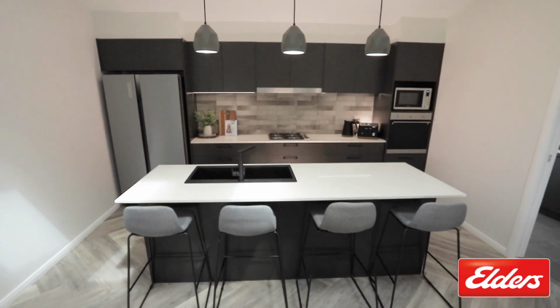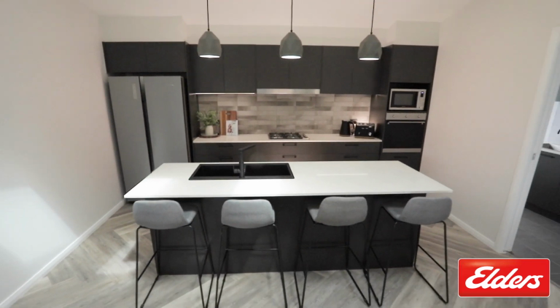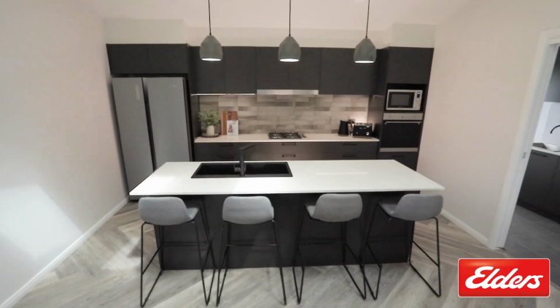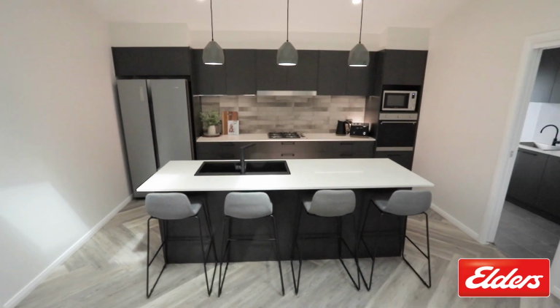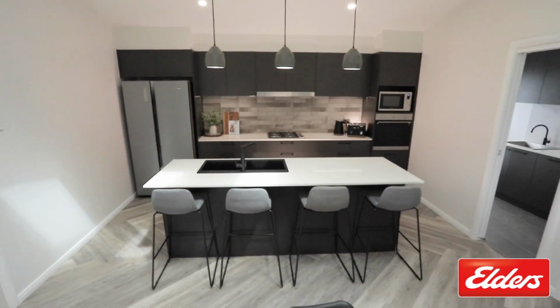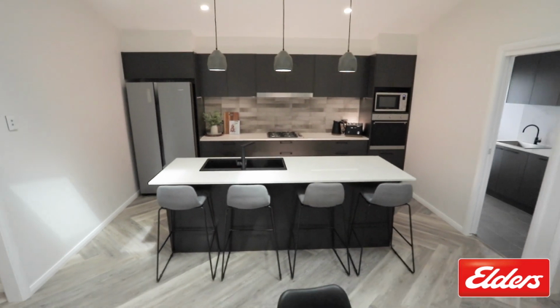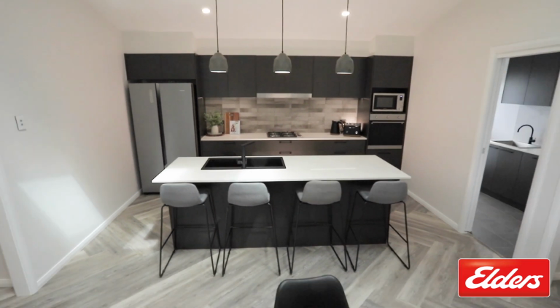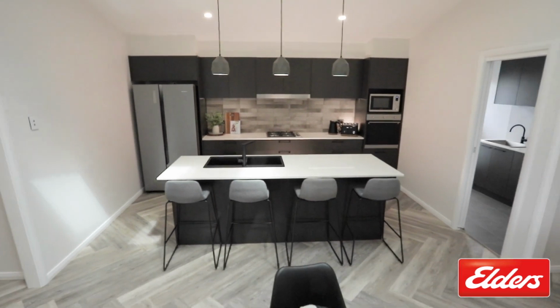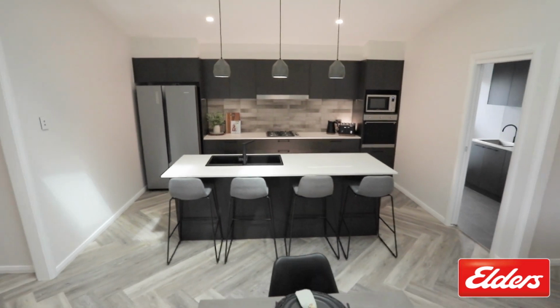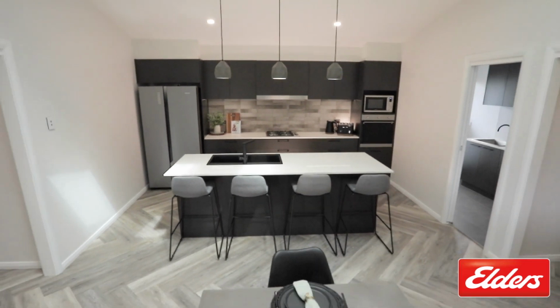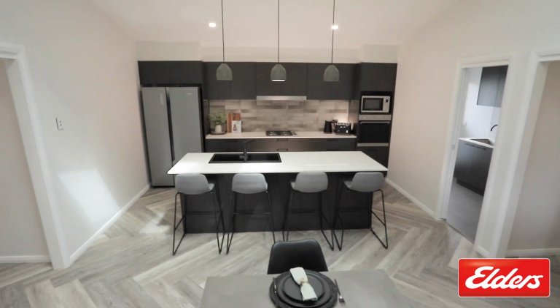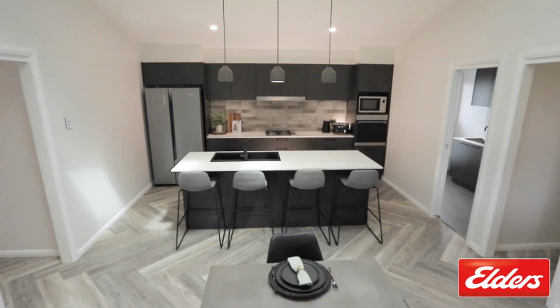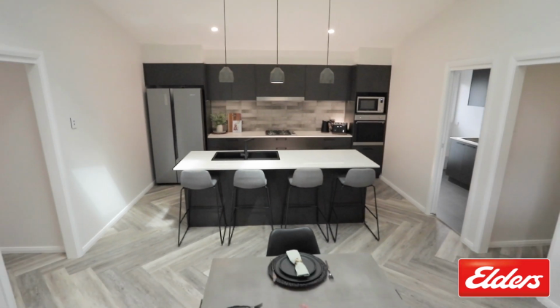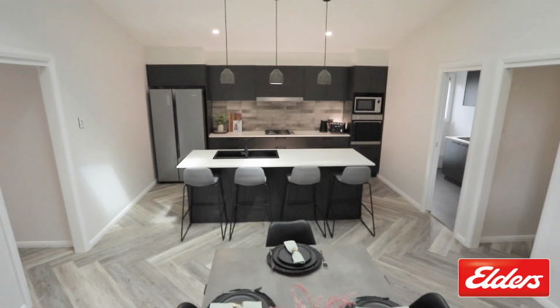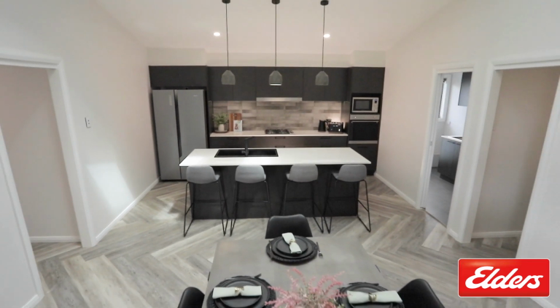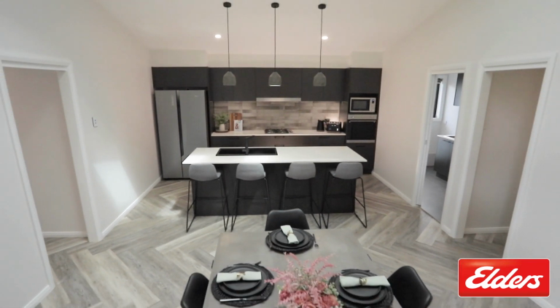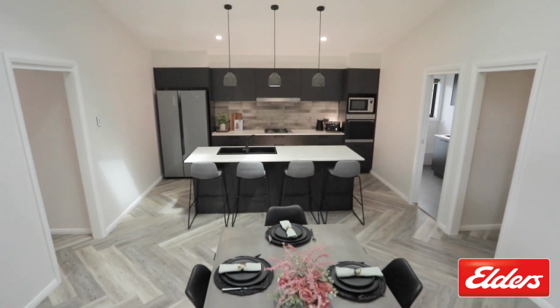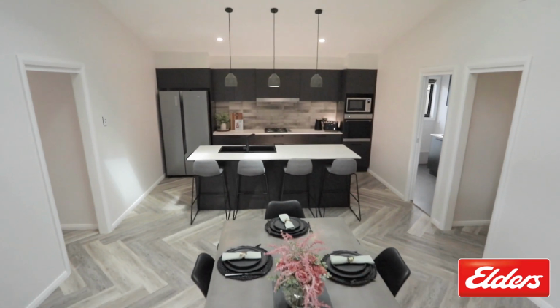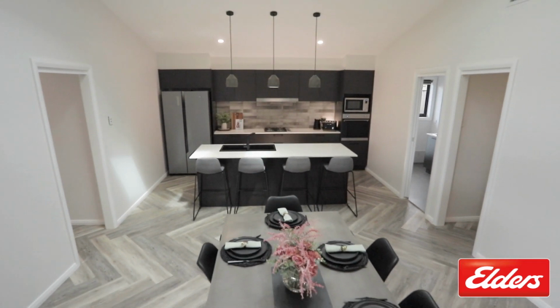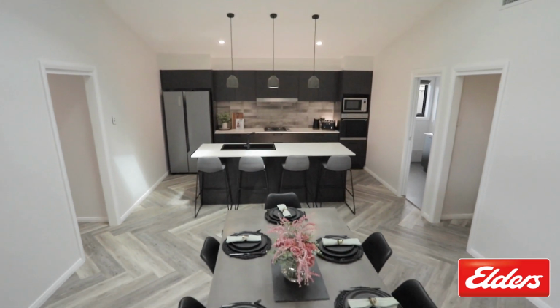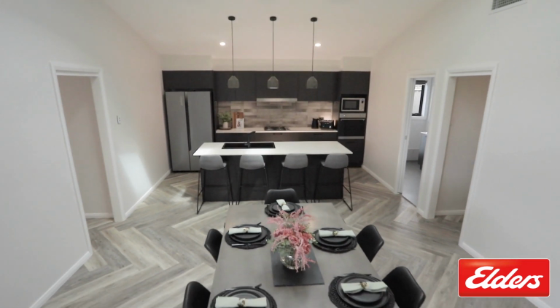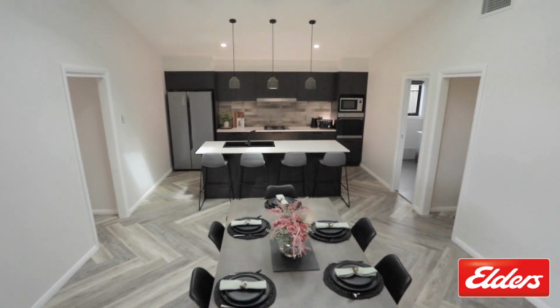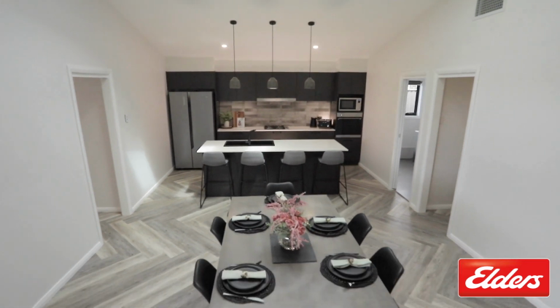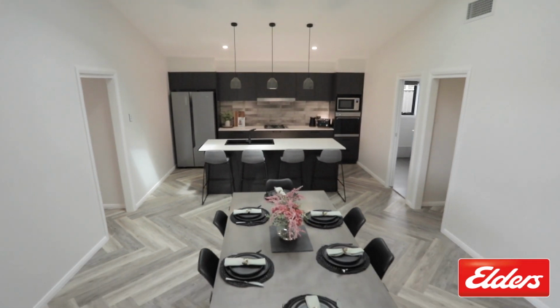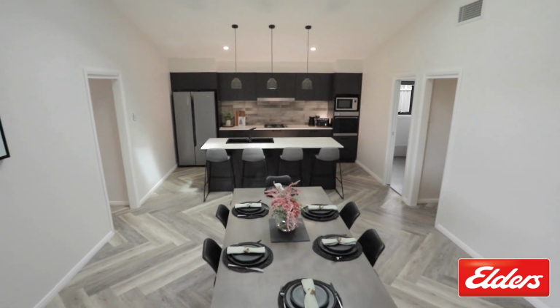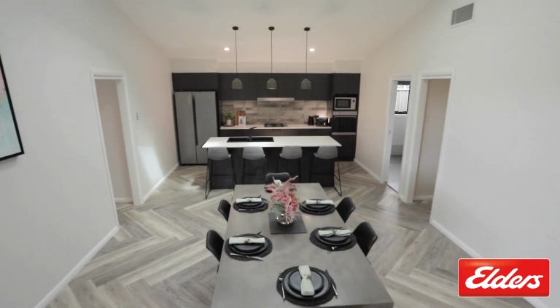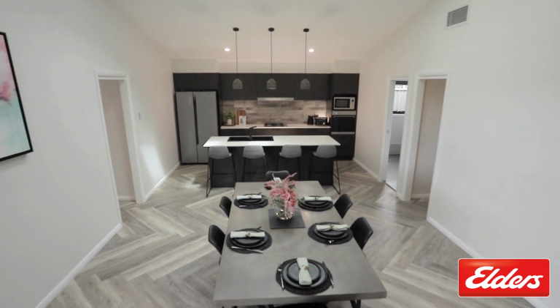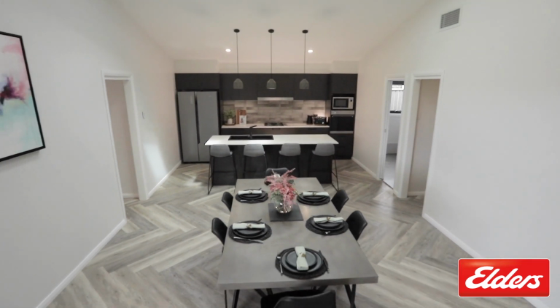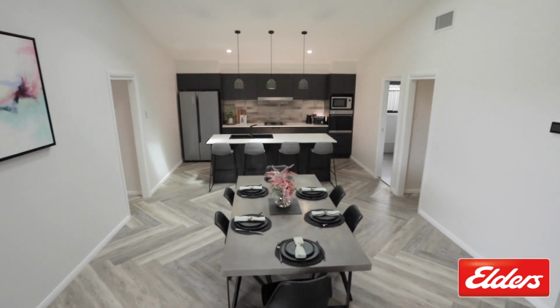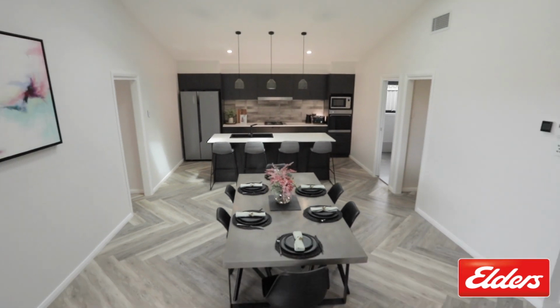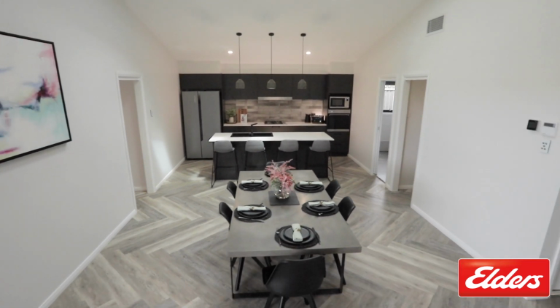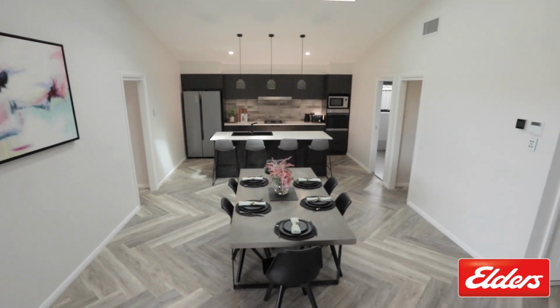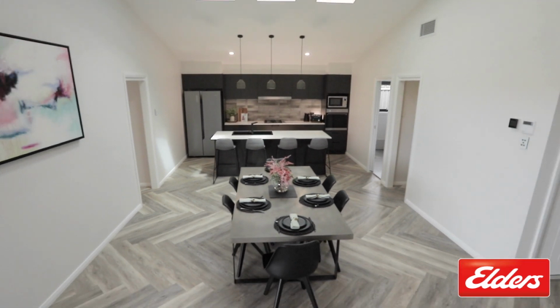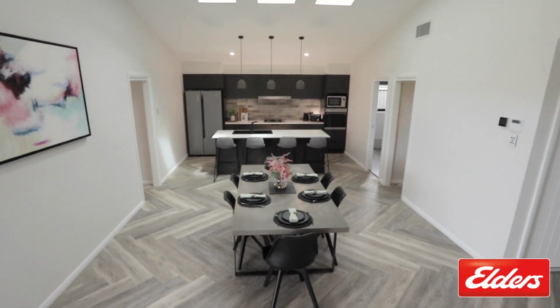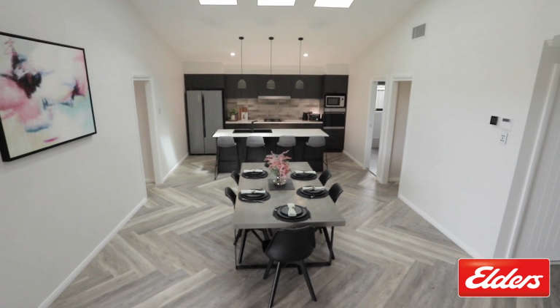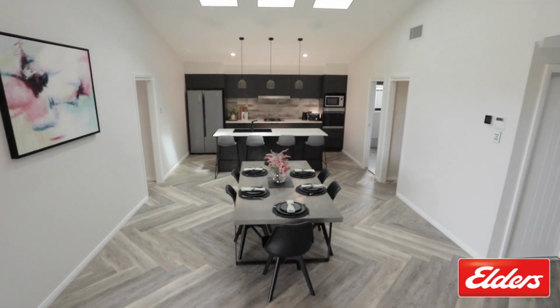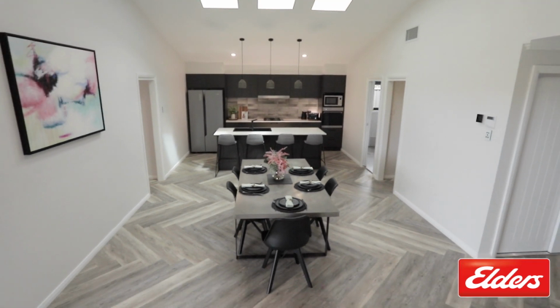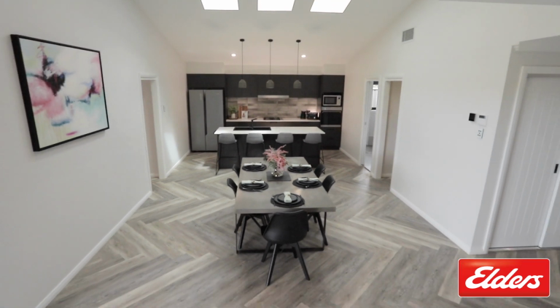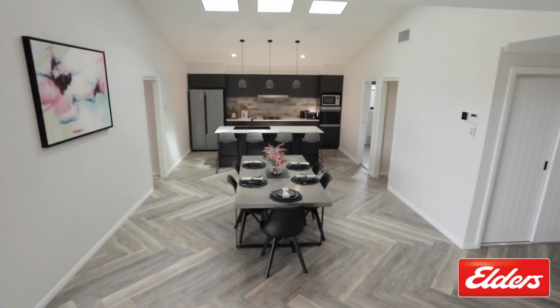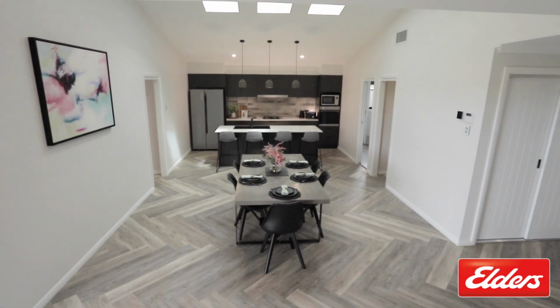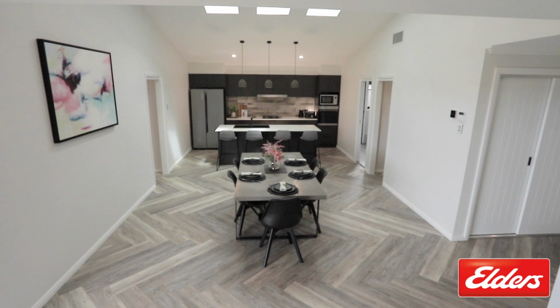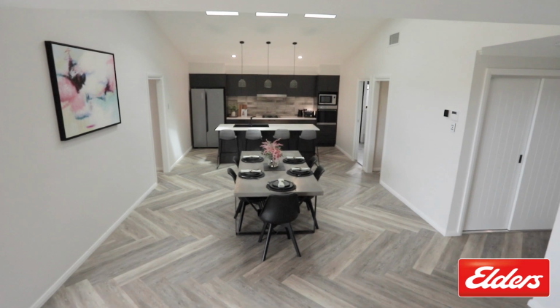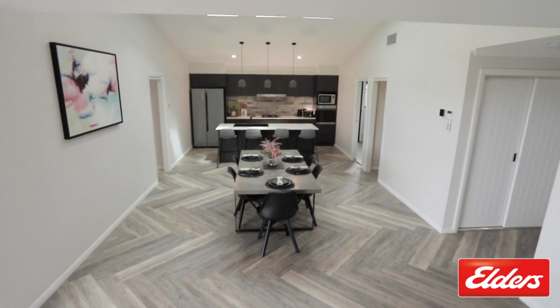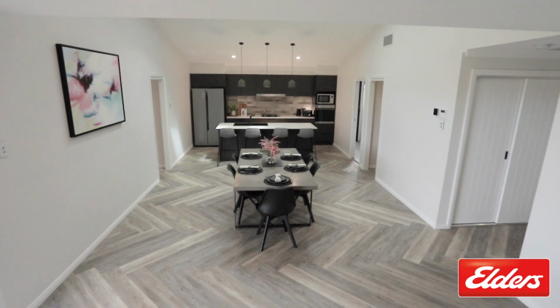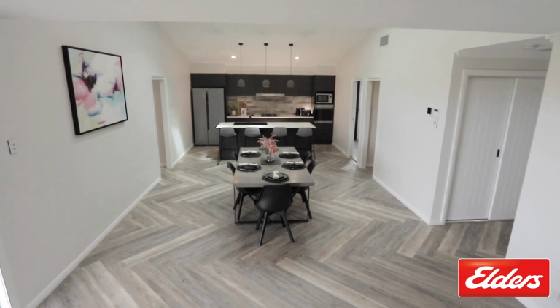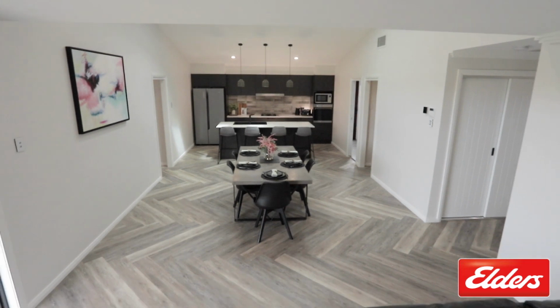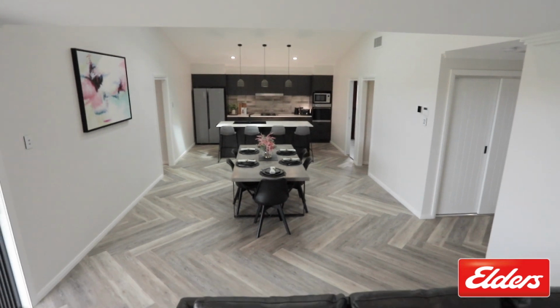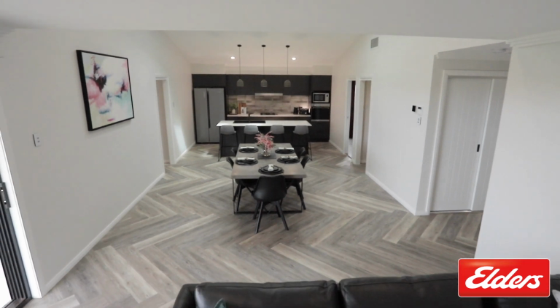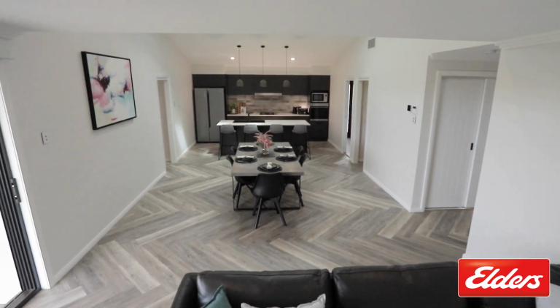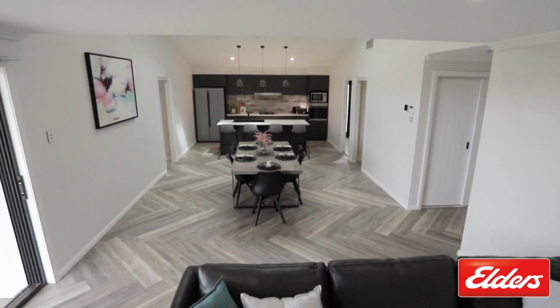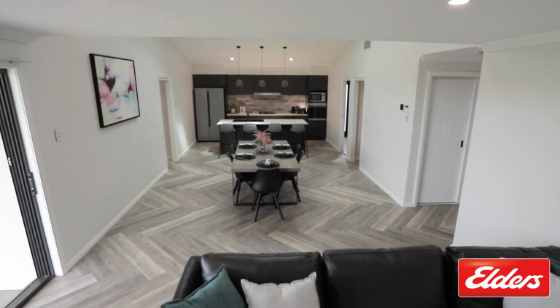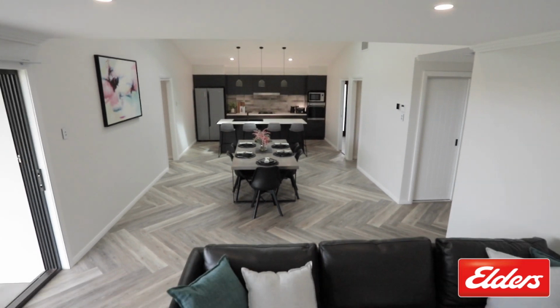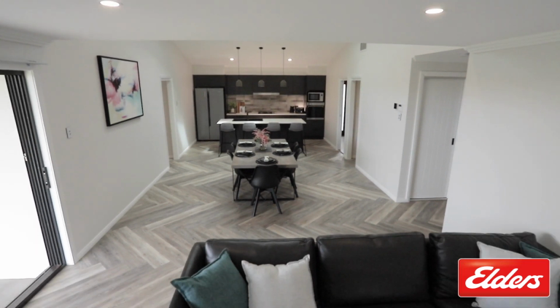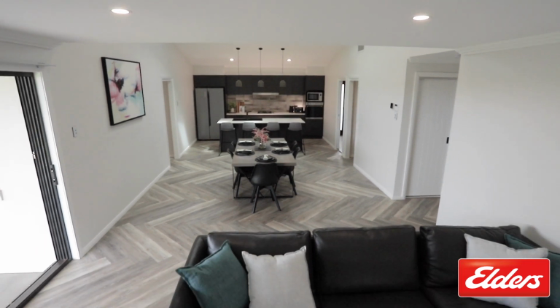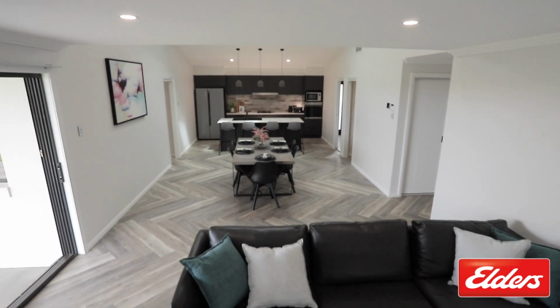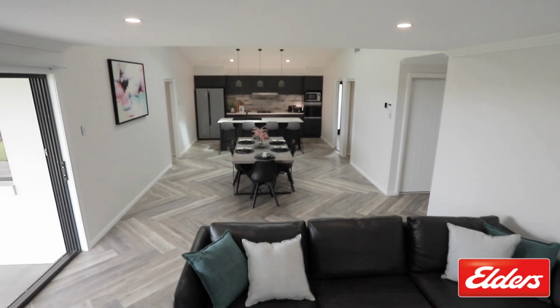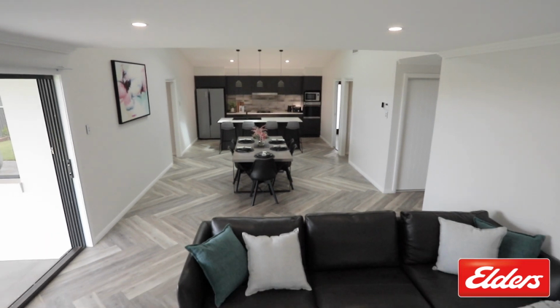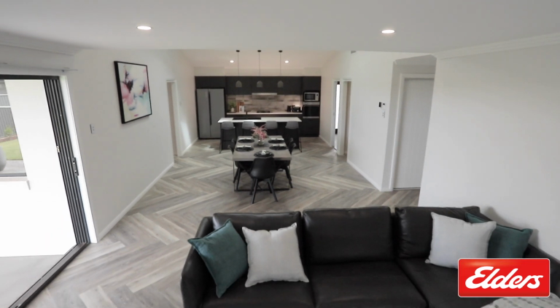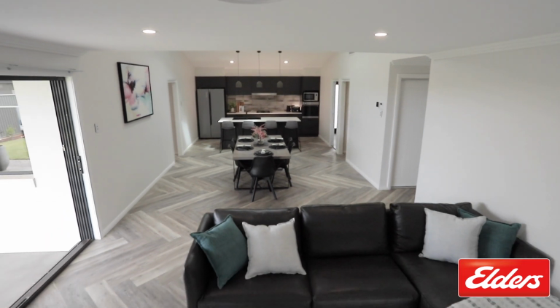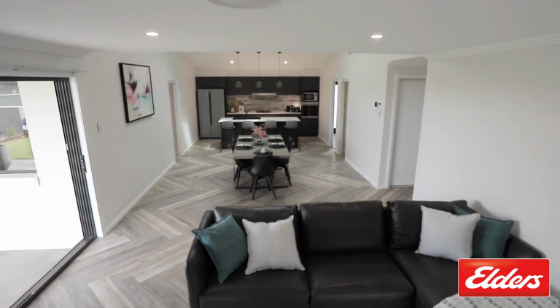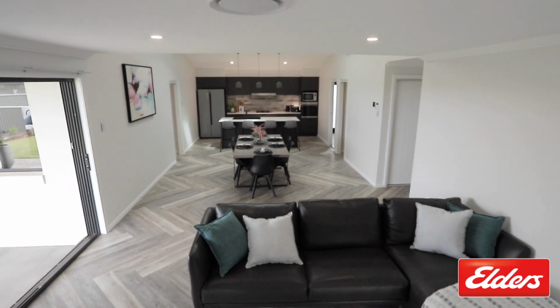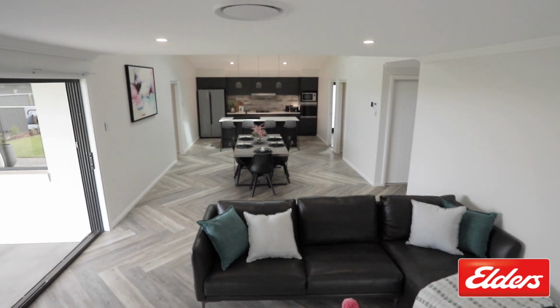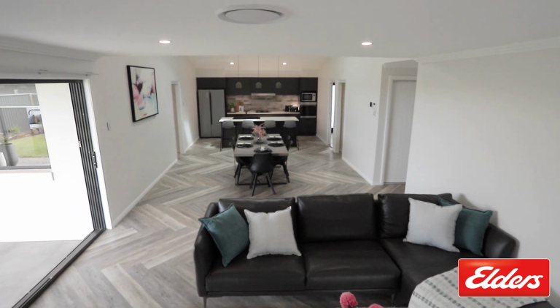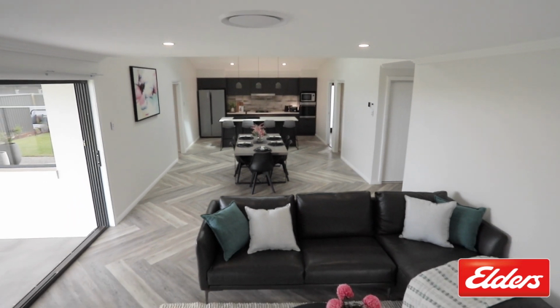No expense has been spared here in this home with so much to offer. Come and inspect Two Aqua Court today.